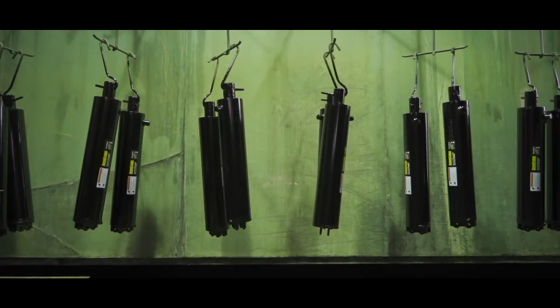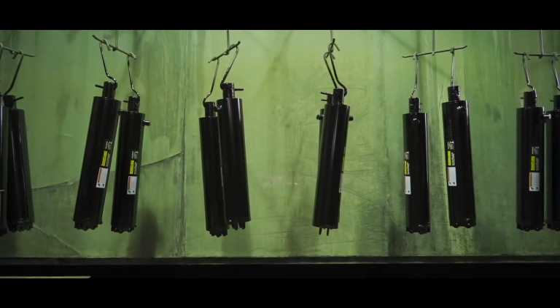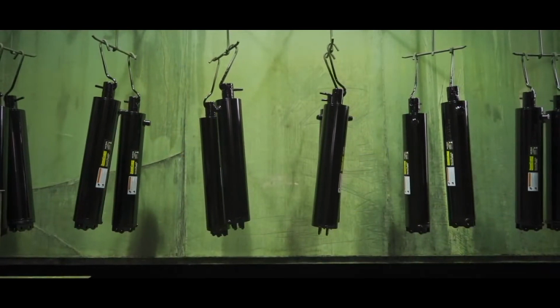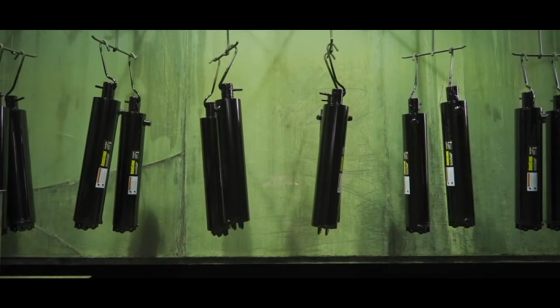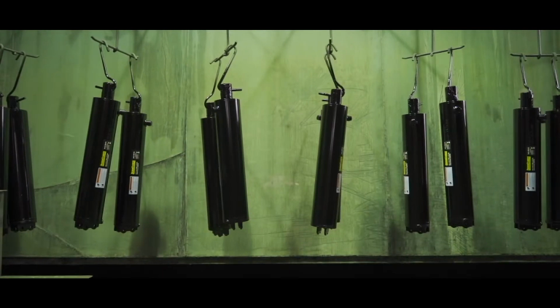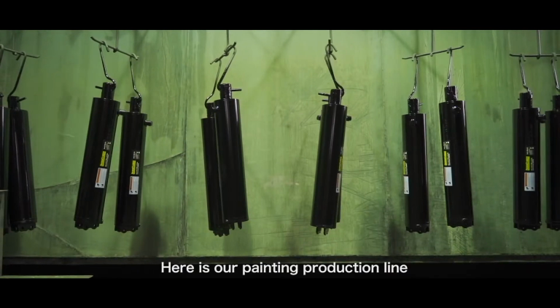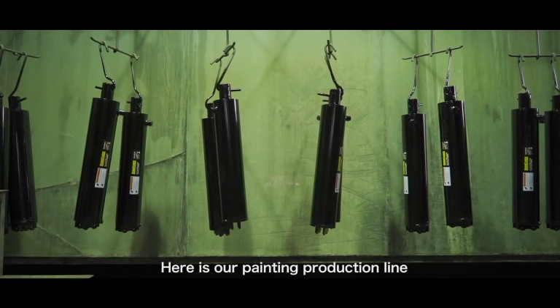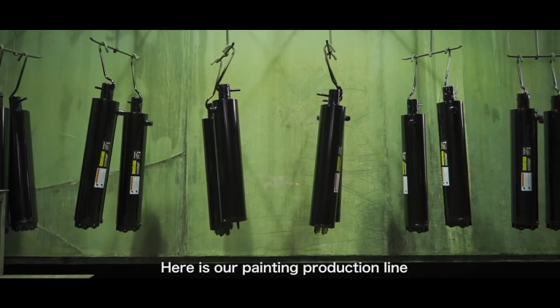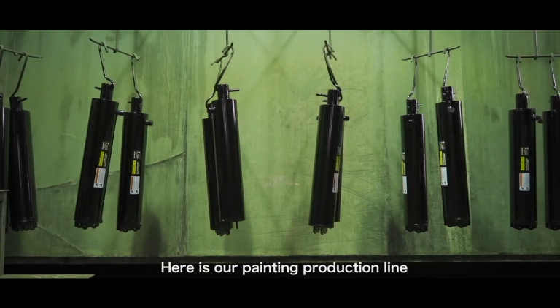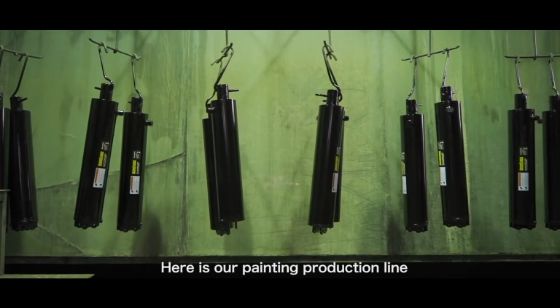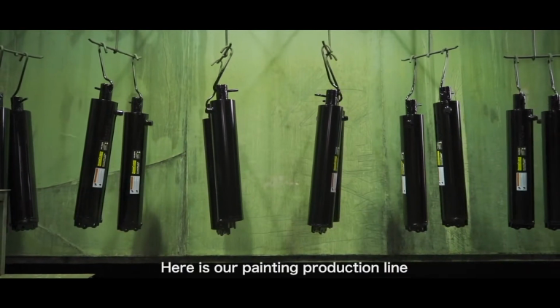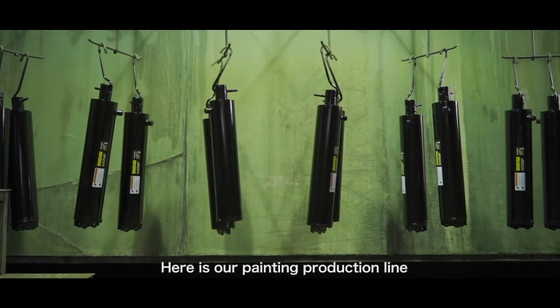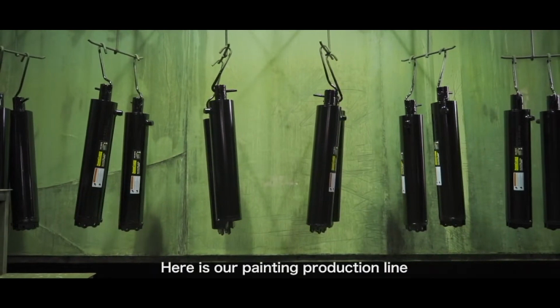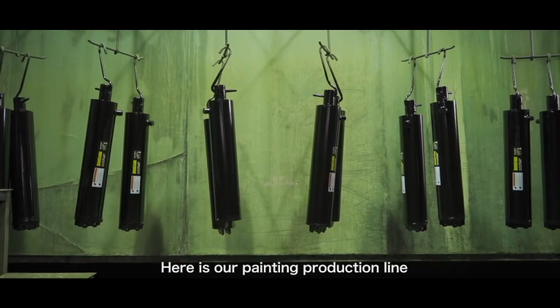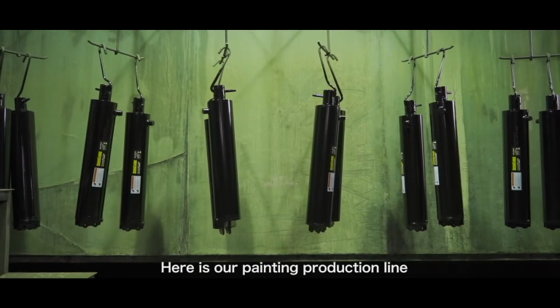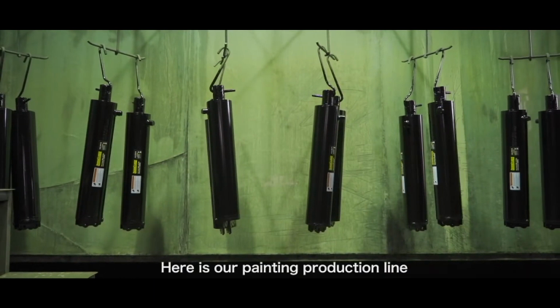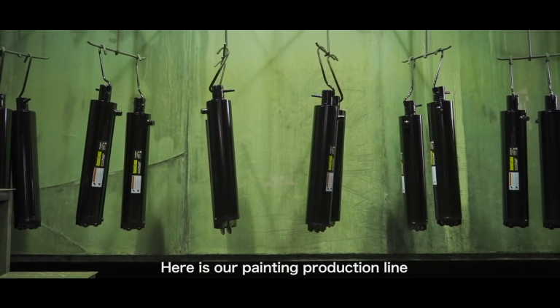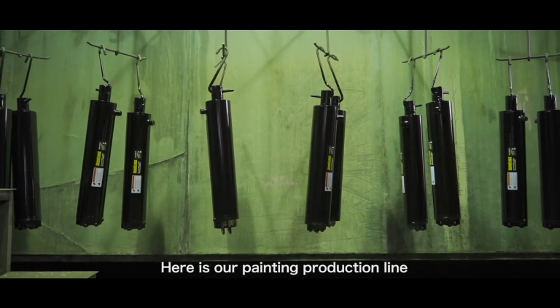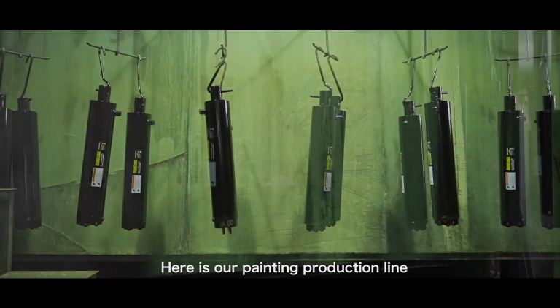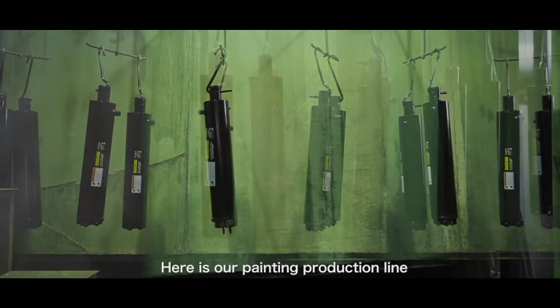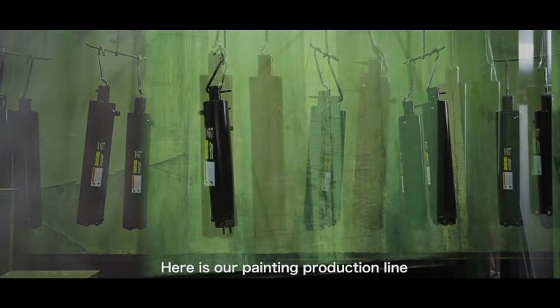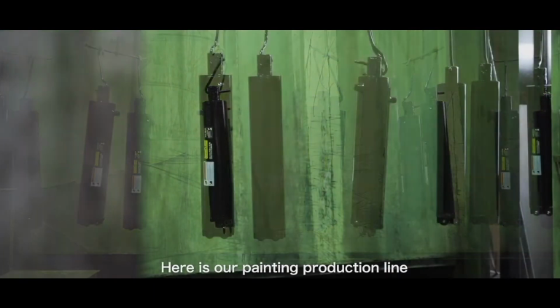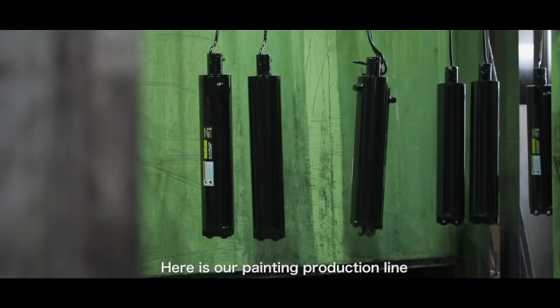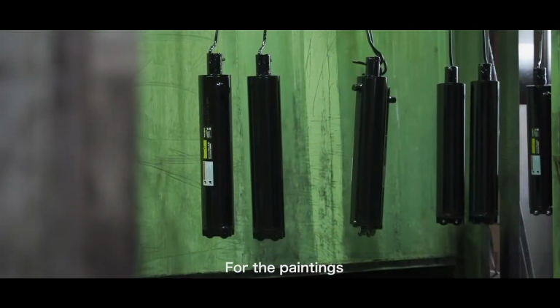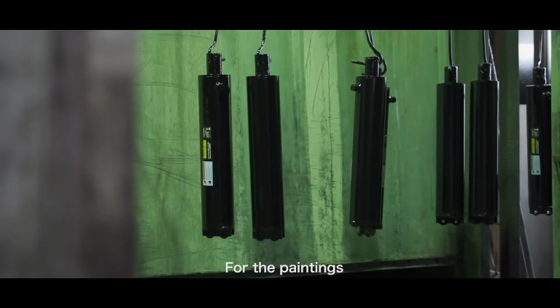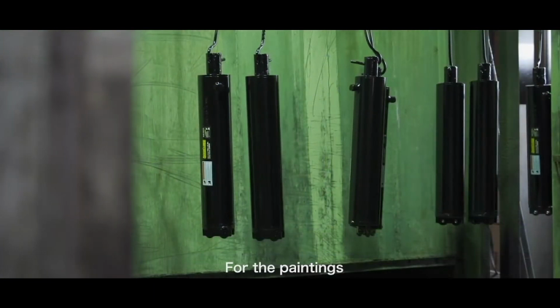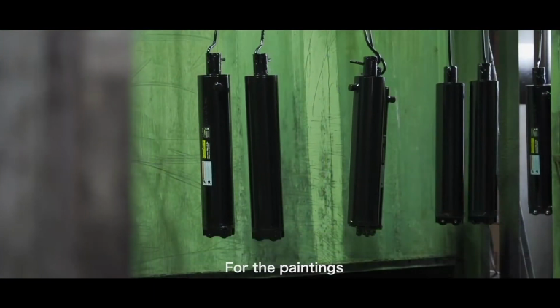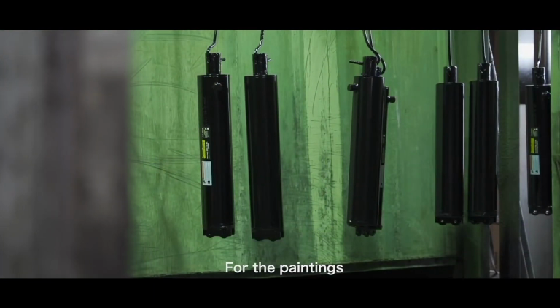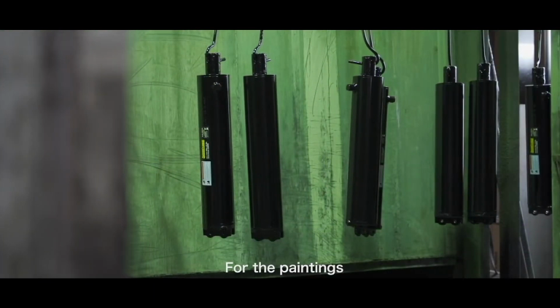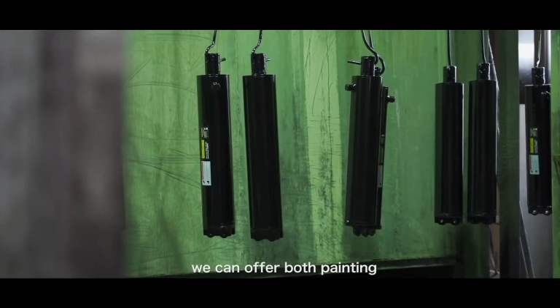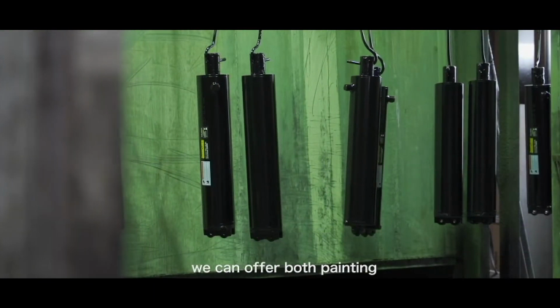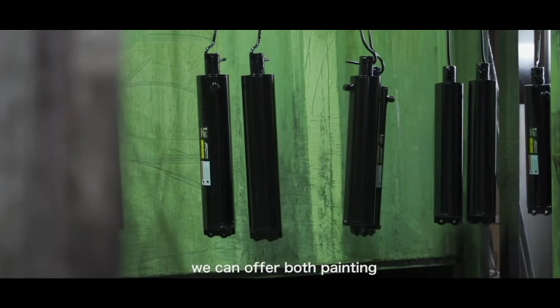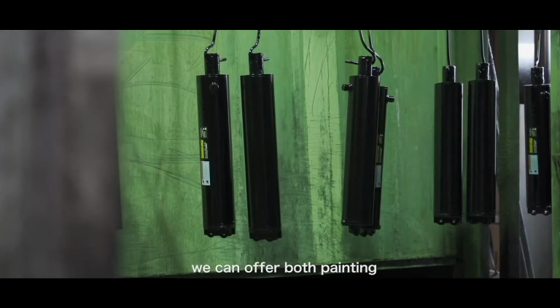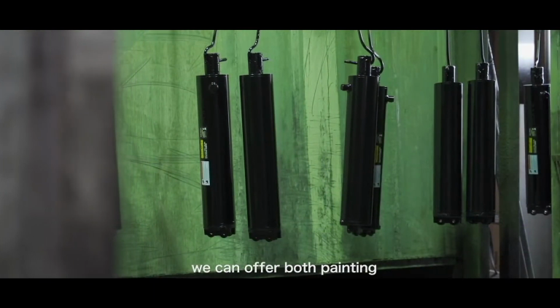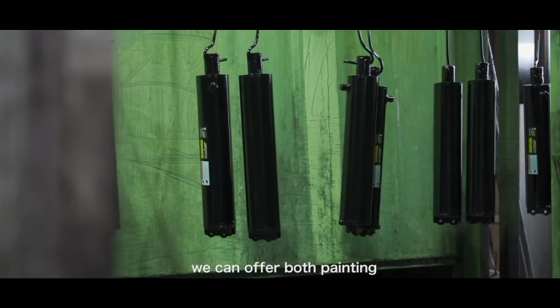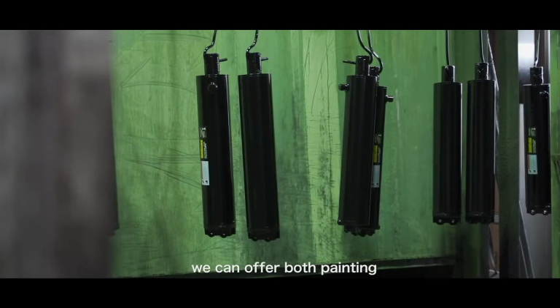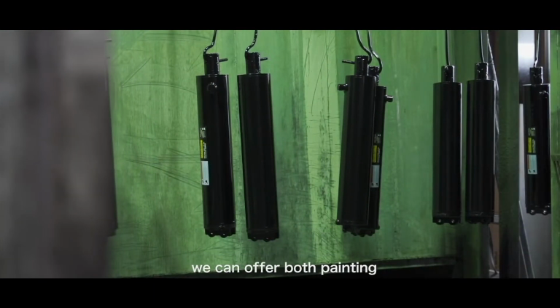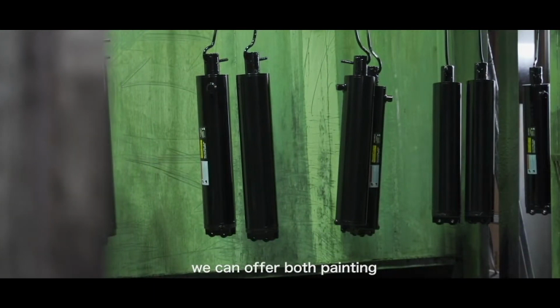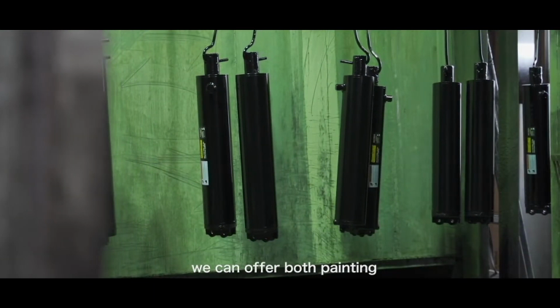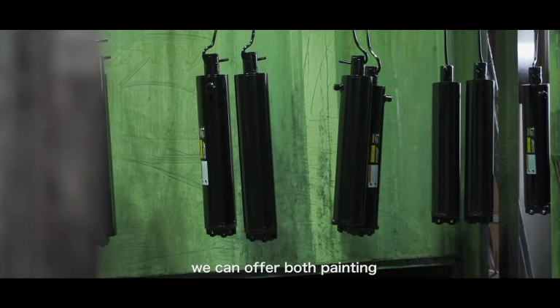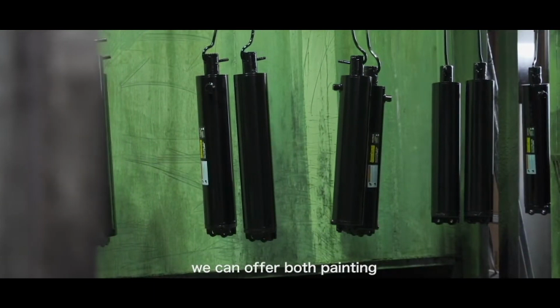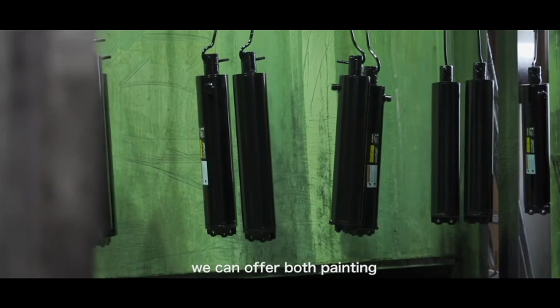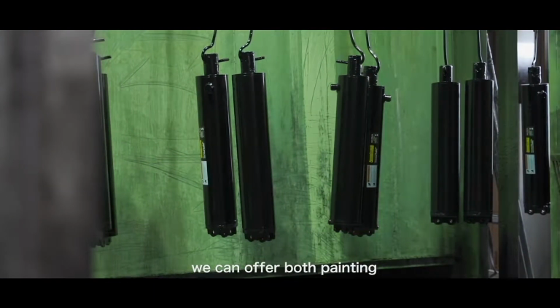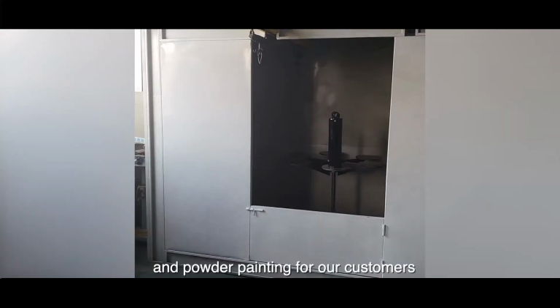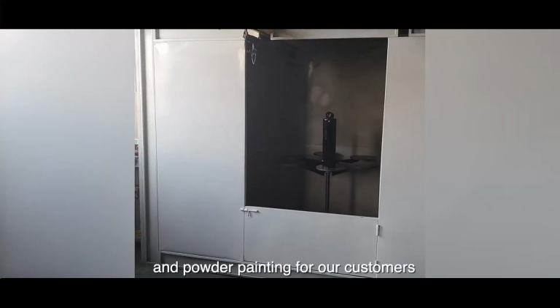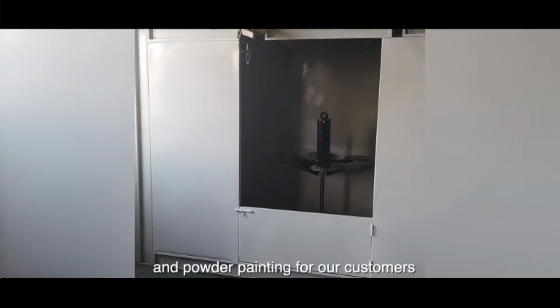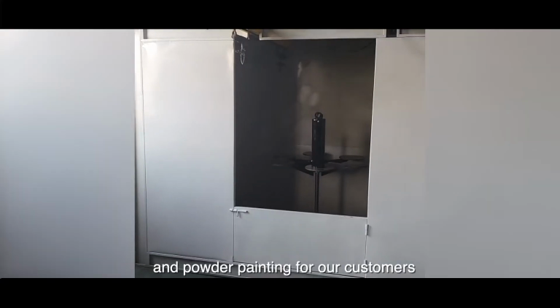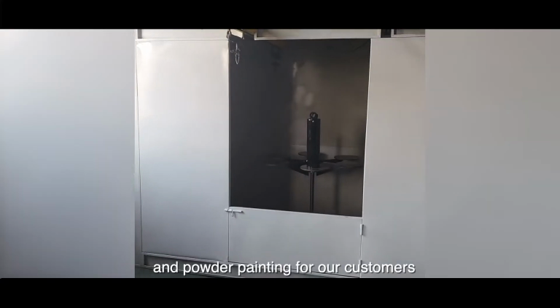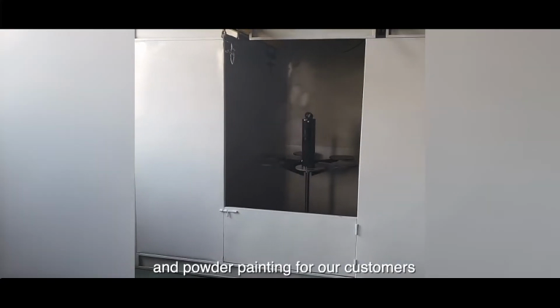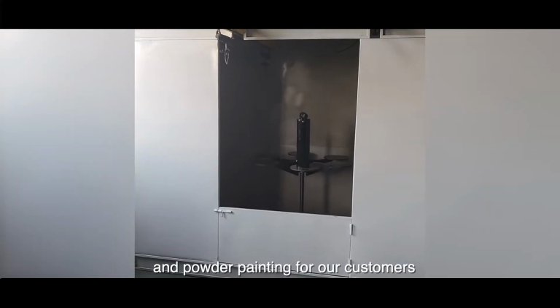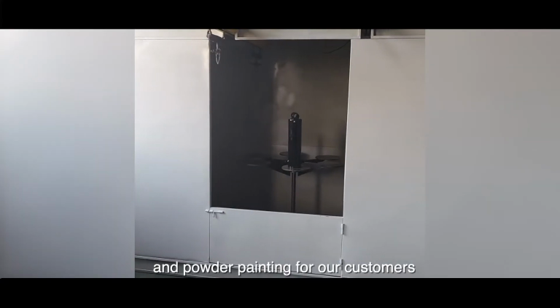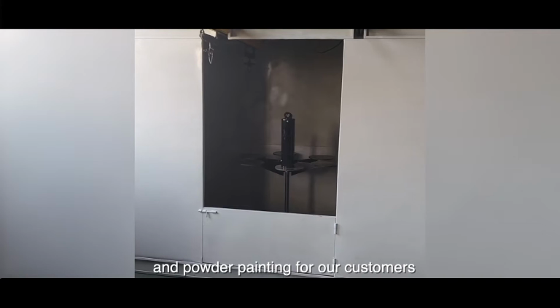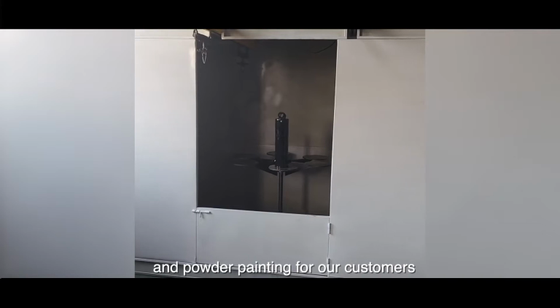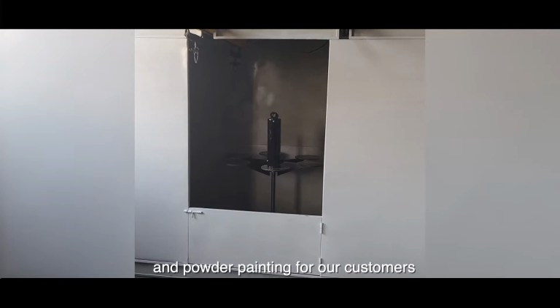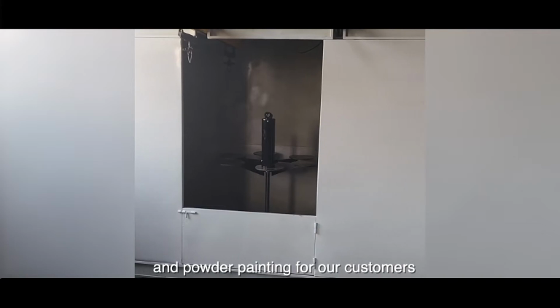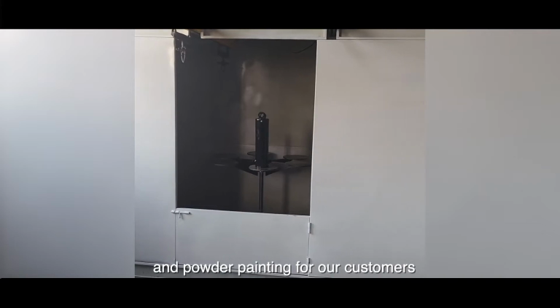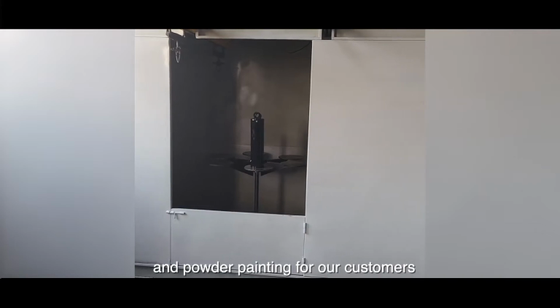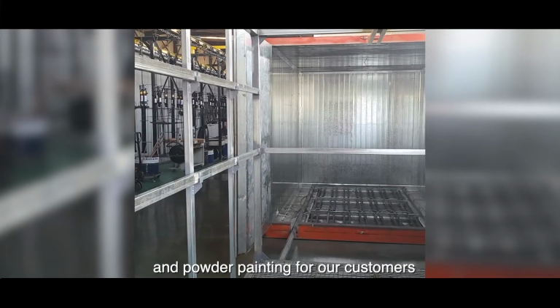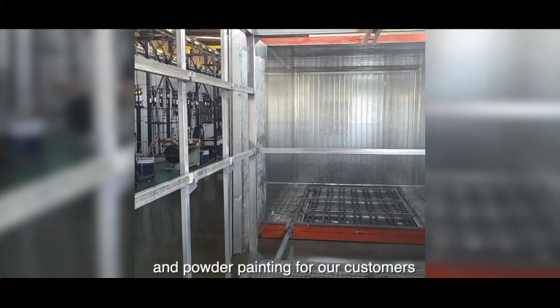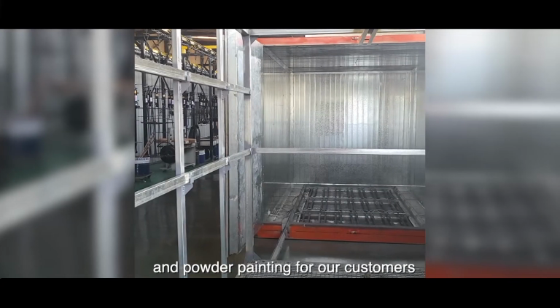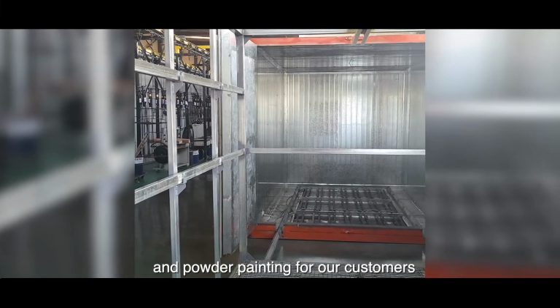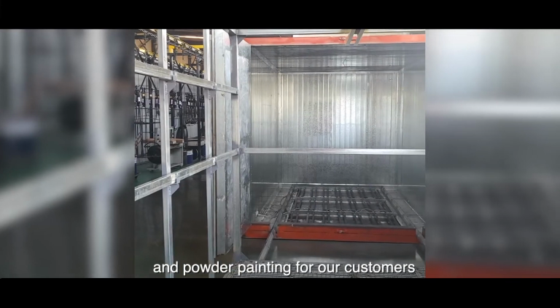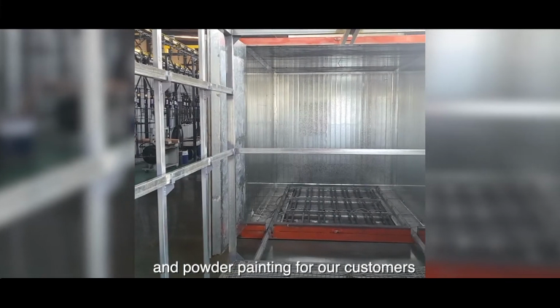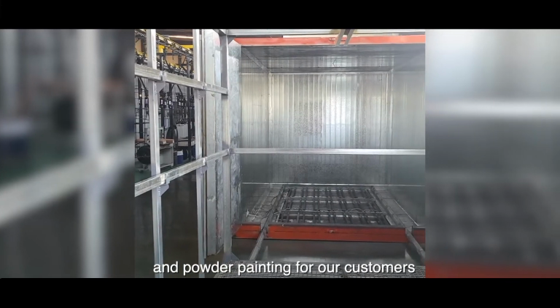Here is our painting production line. For the finish, we can offer both liquid painting and powder coating as two options for our customers.